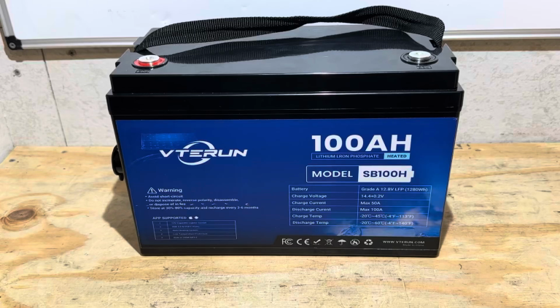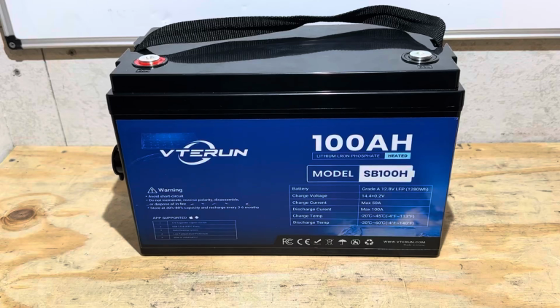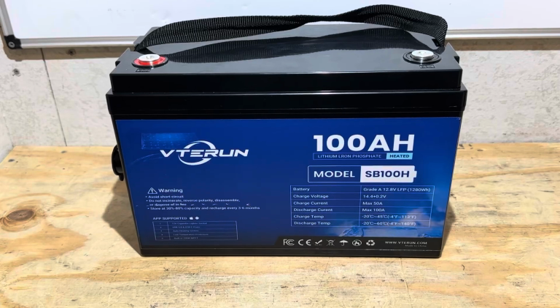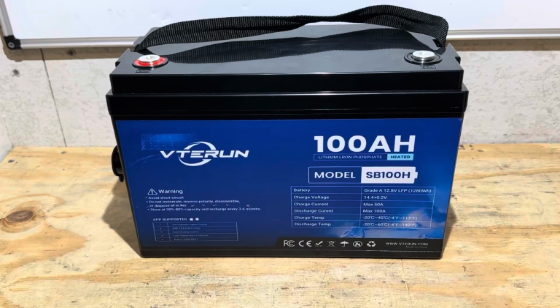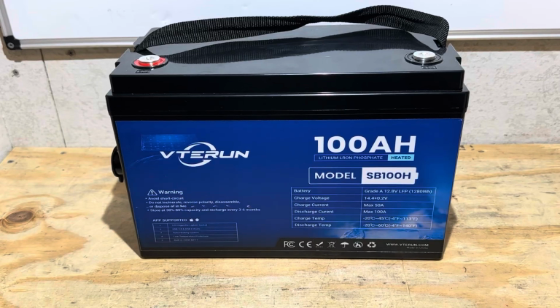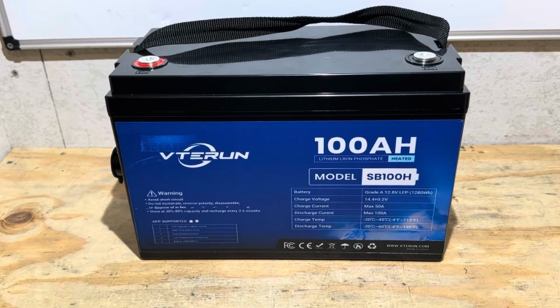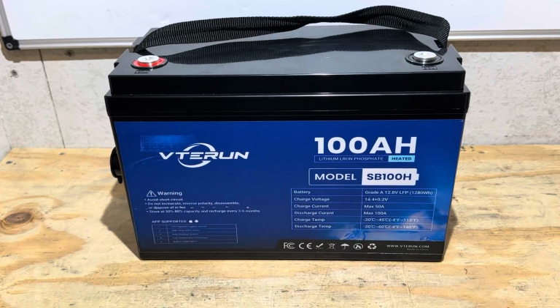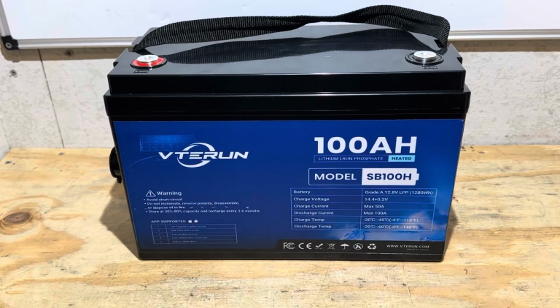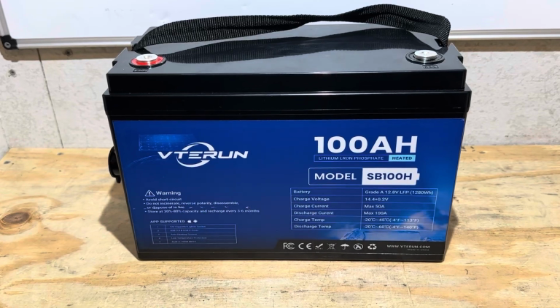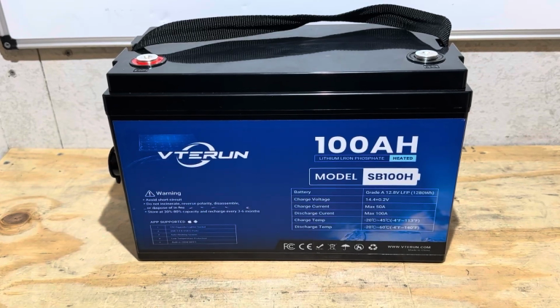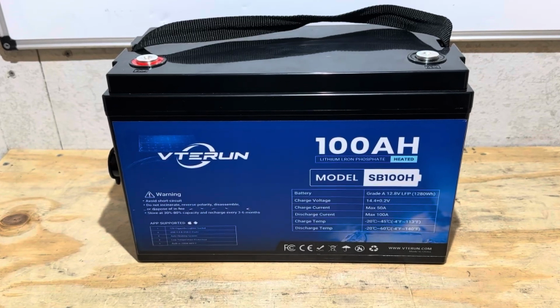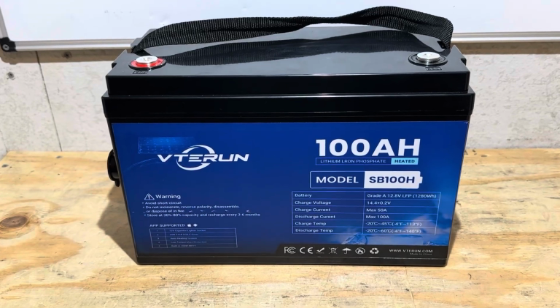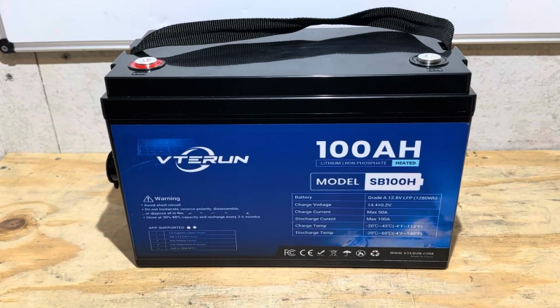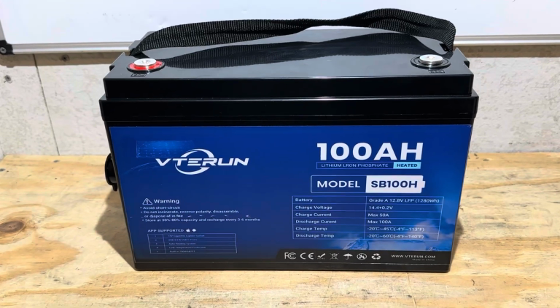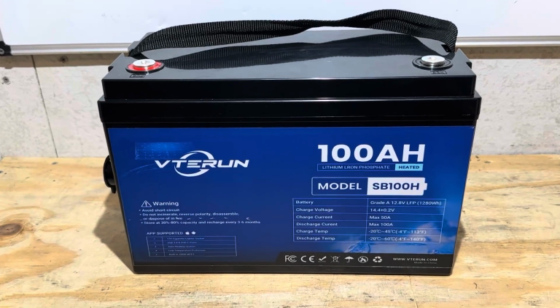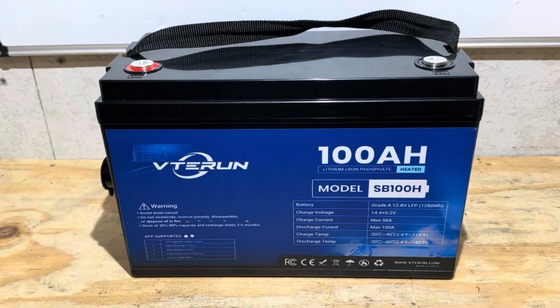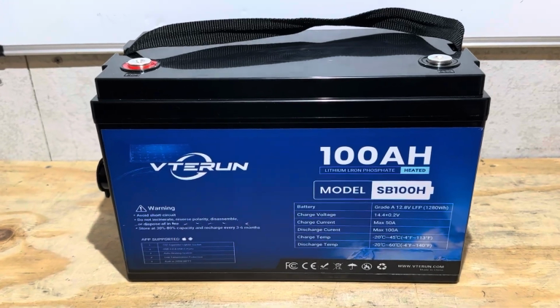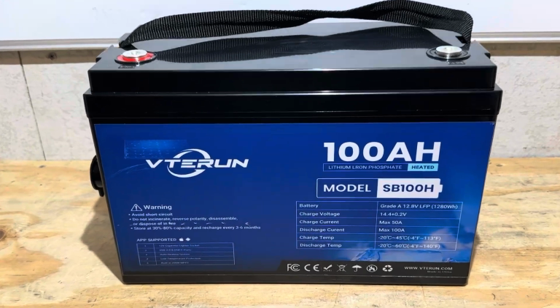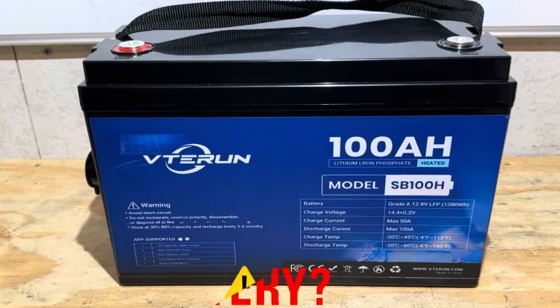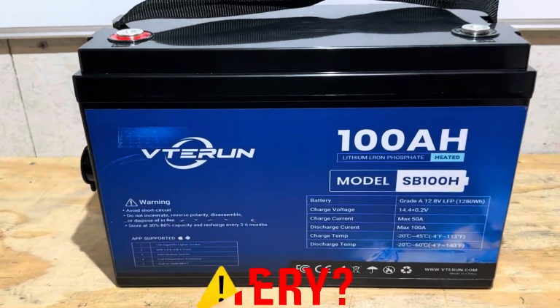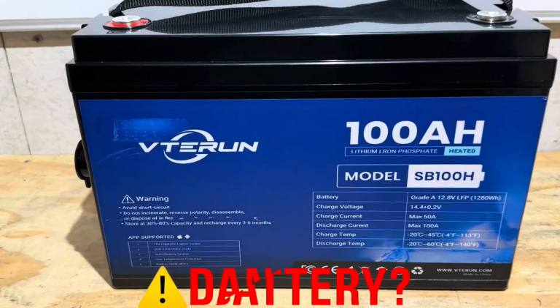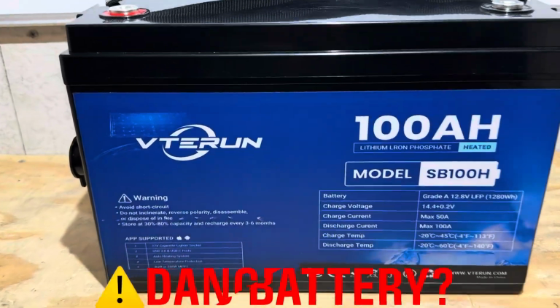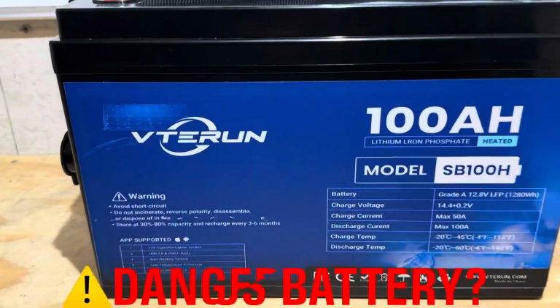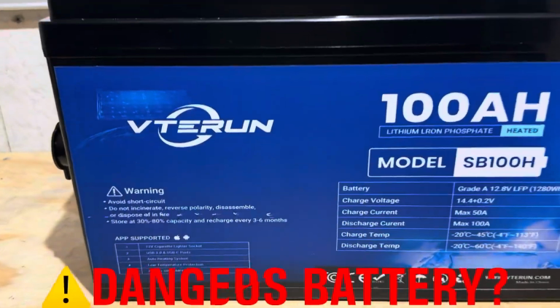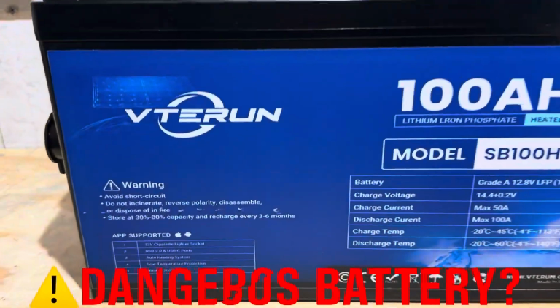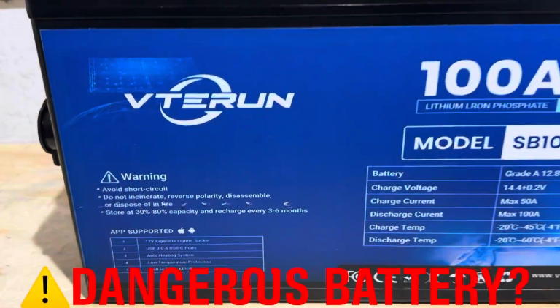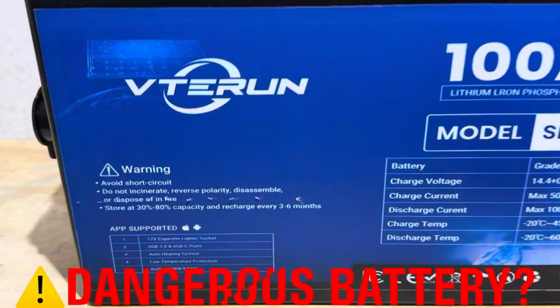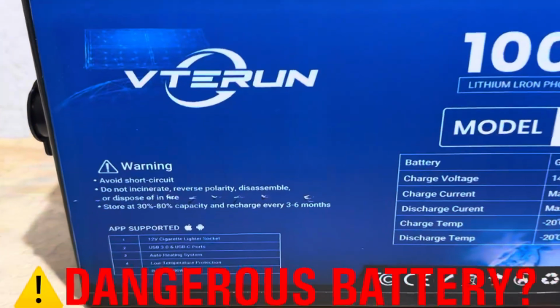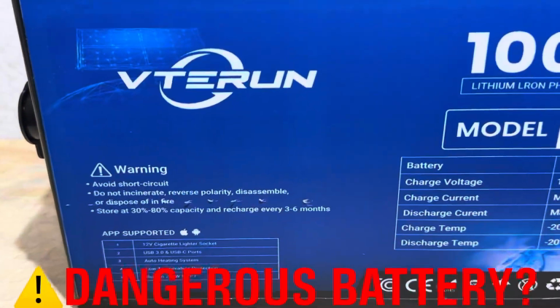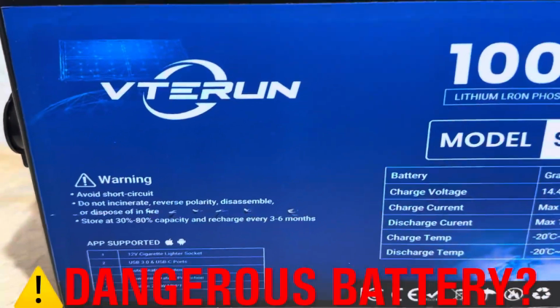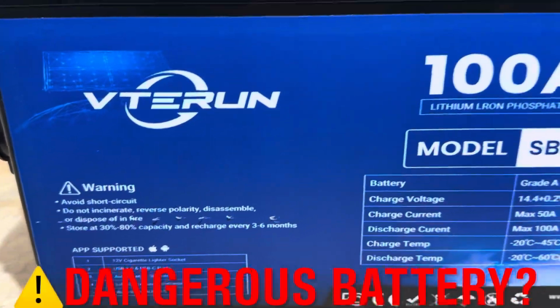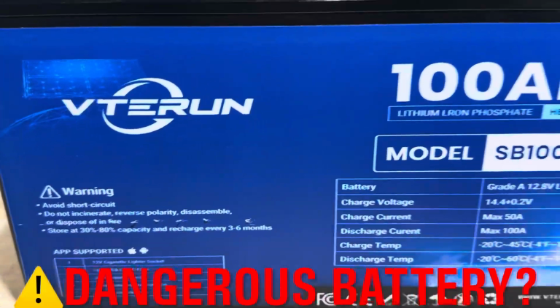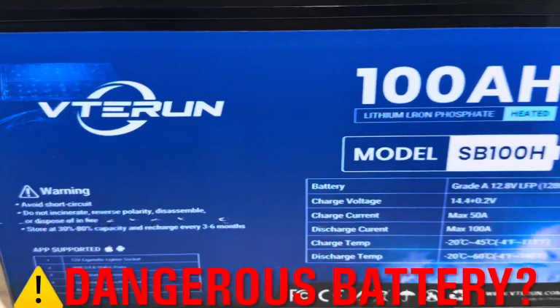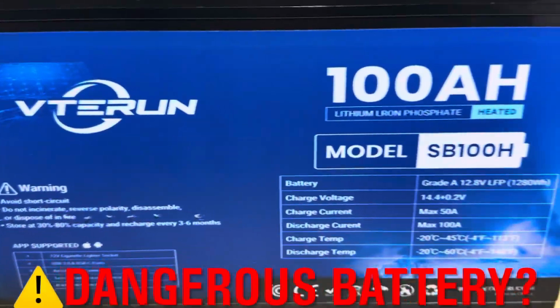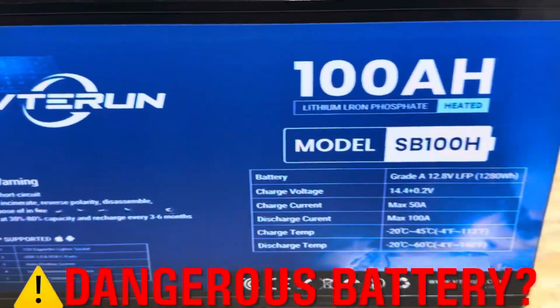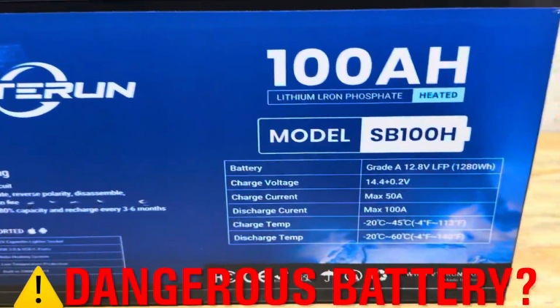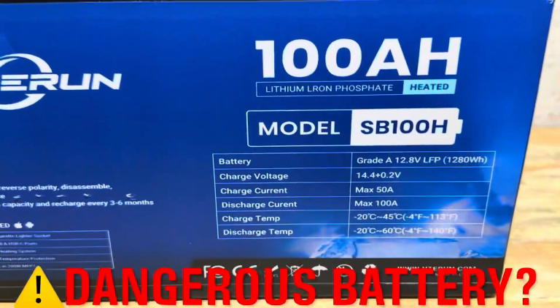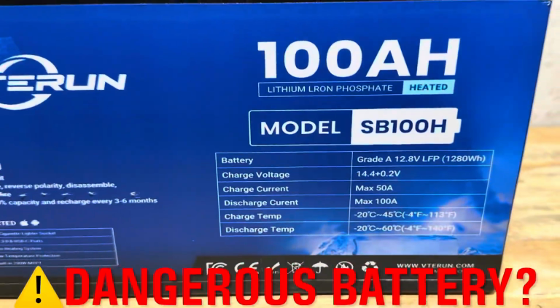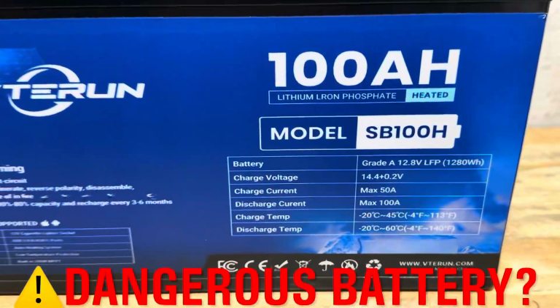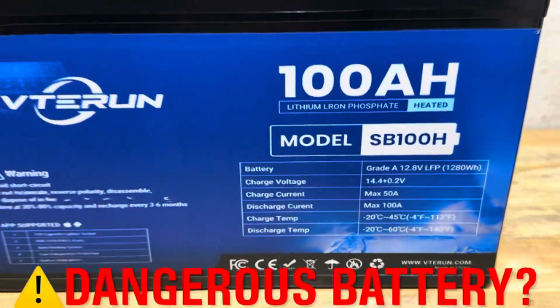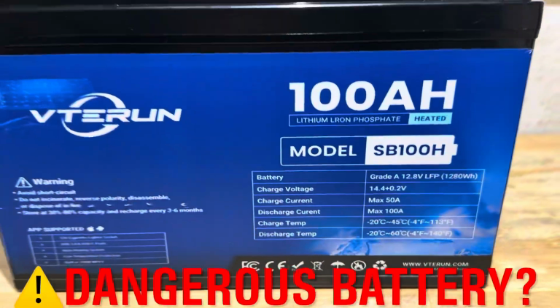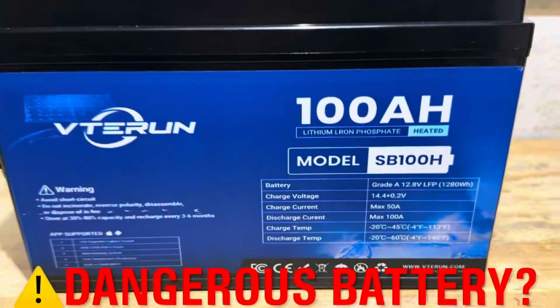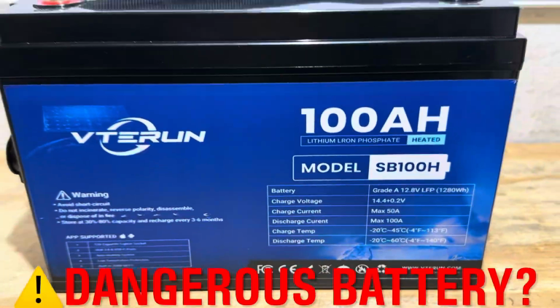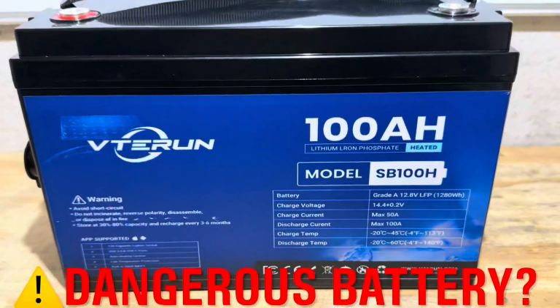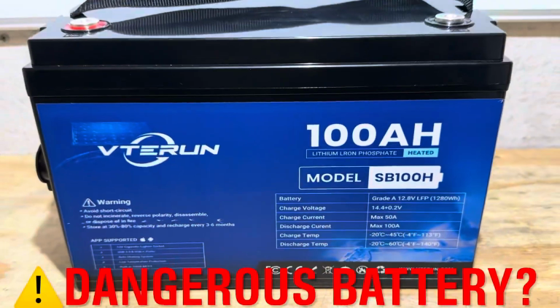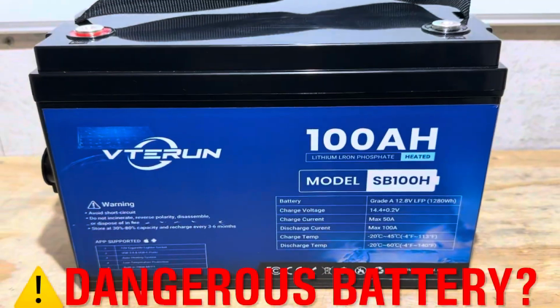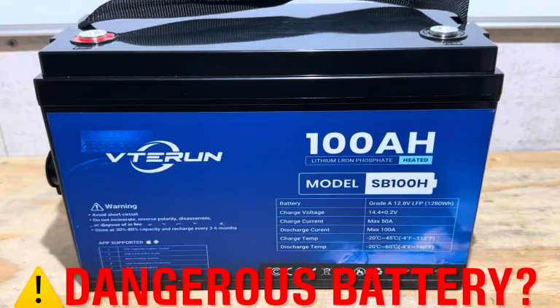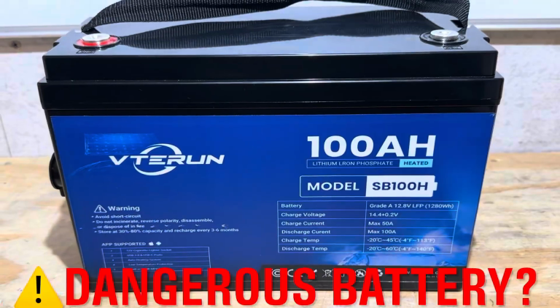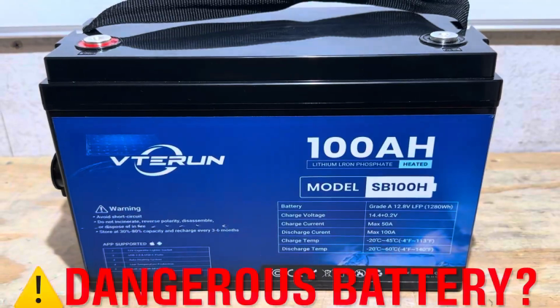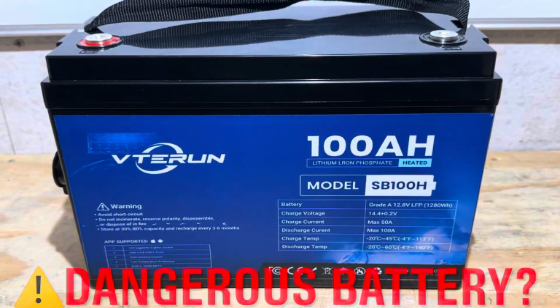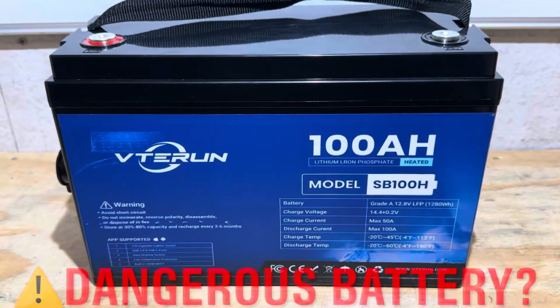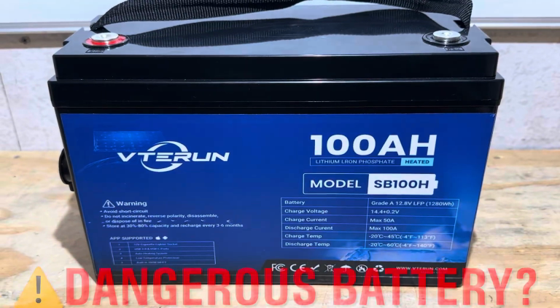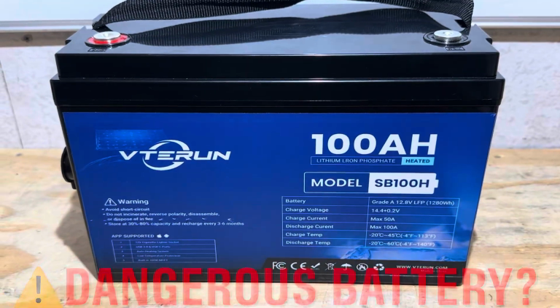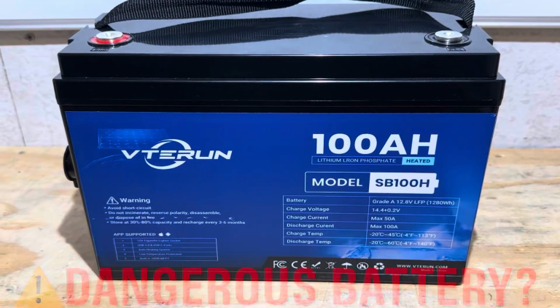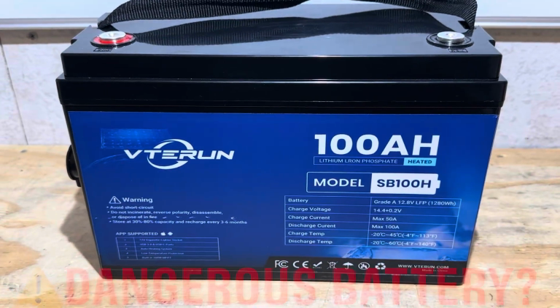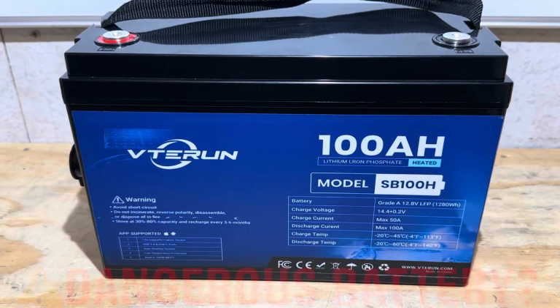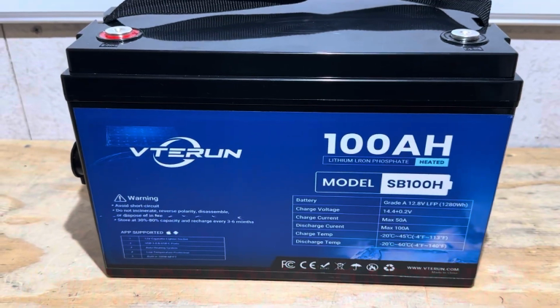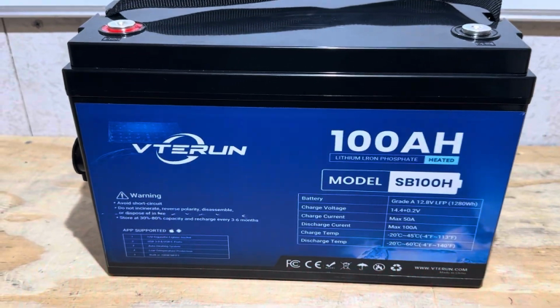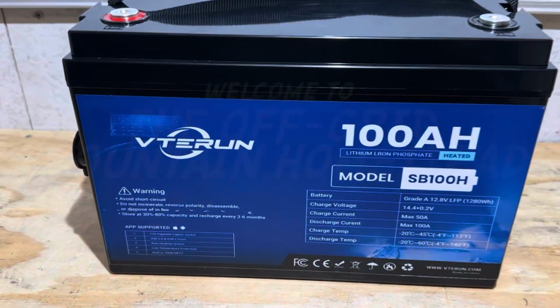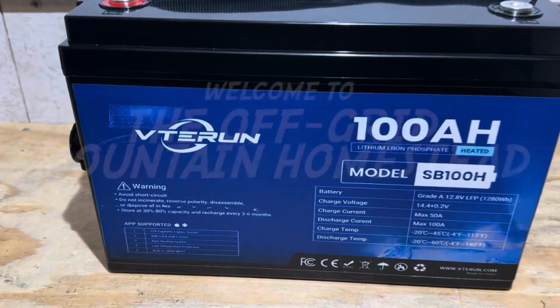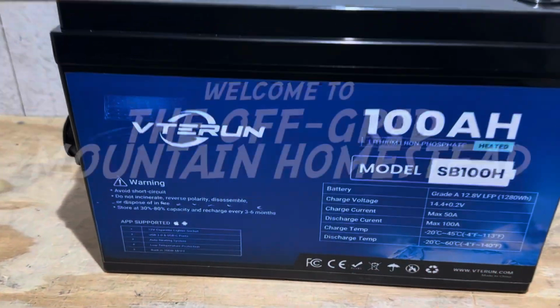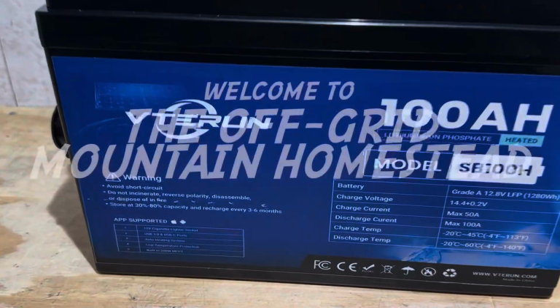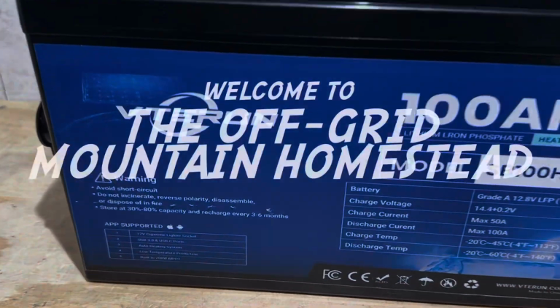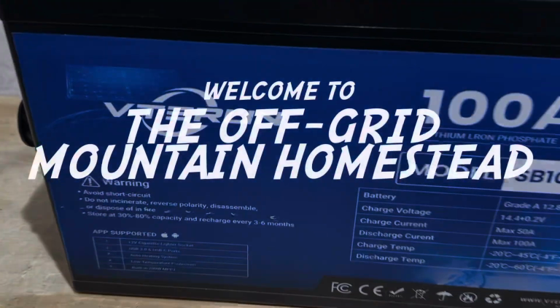Hey everybody, welcome back to the channel. Is this a dangerous battery? Well, stick around. We're going to find out today. Let's get right into it.